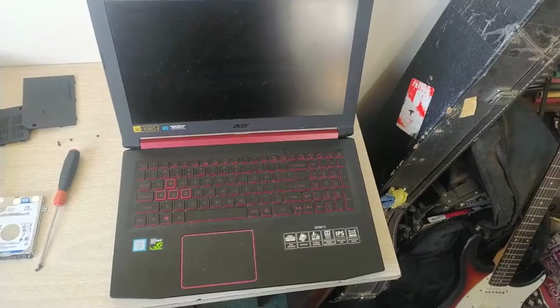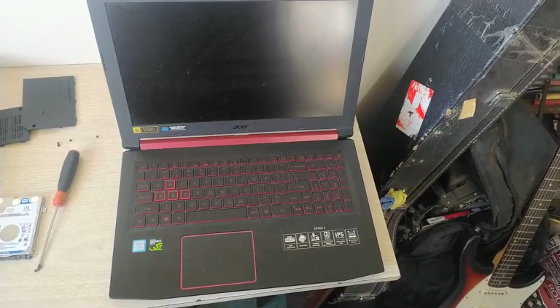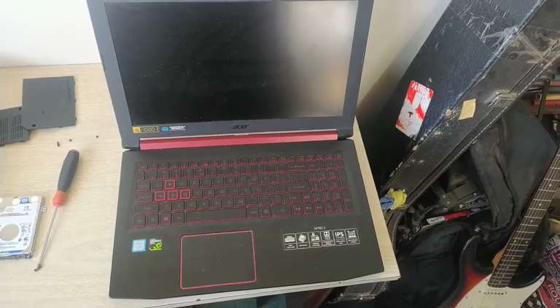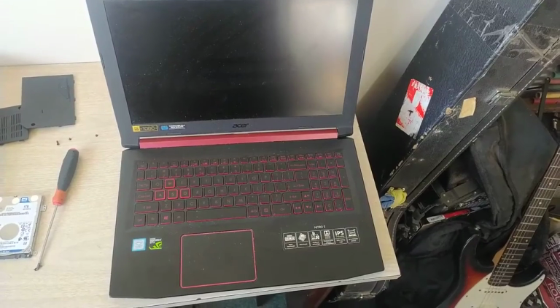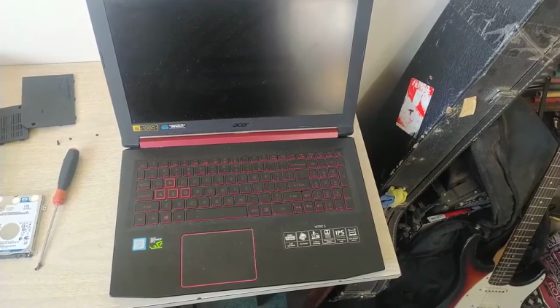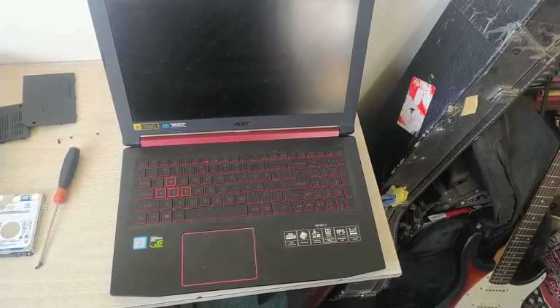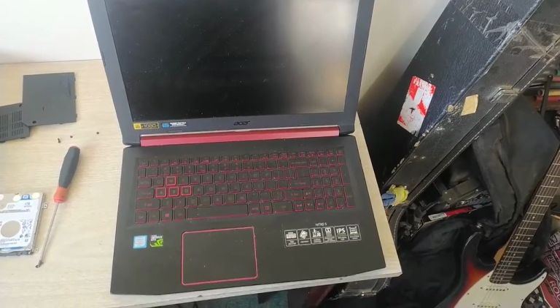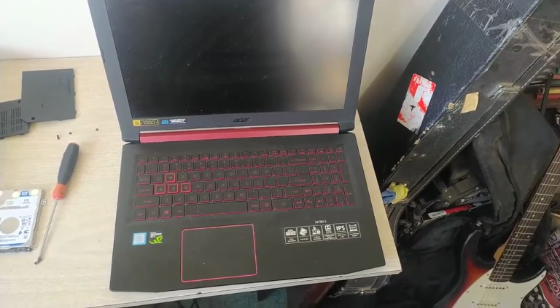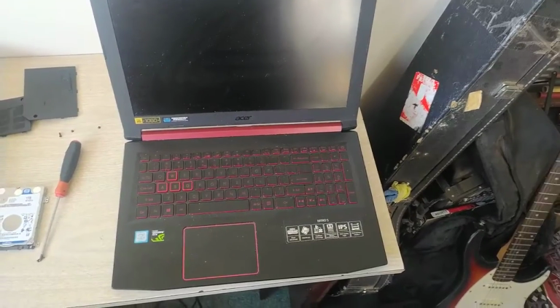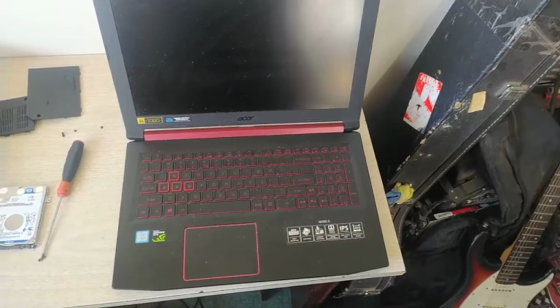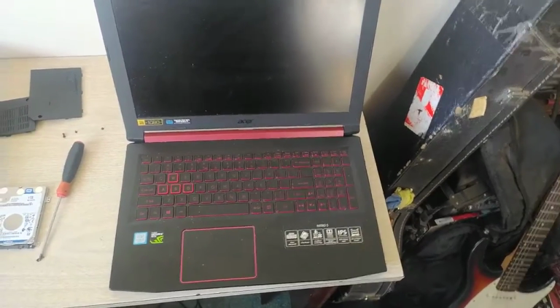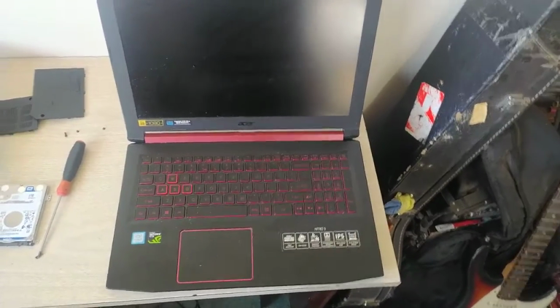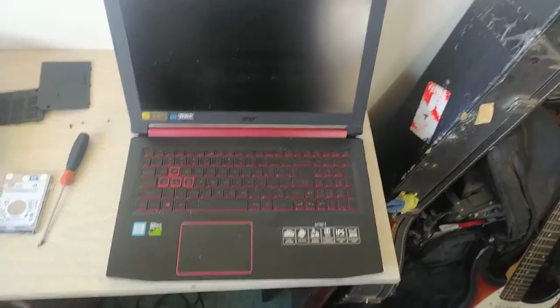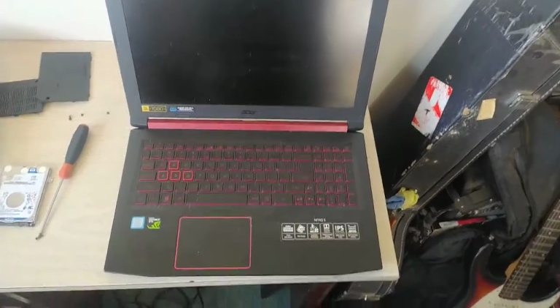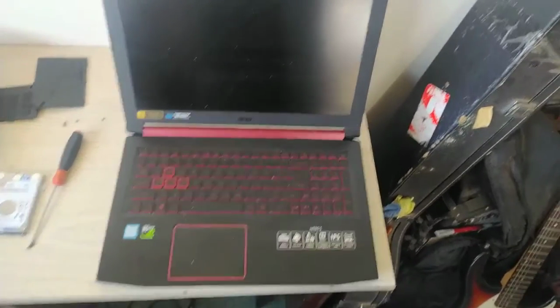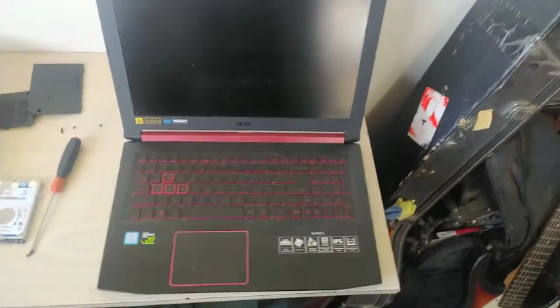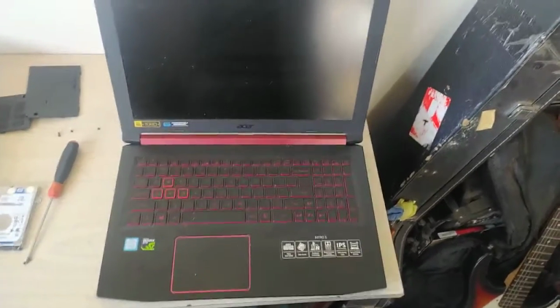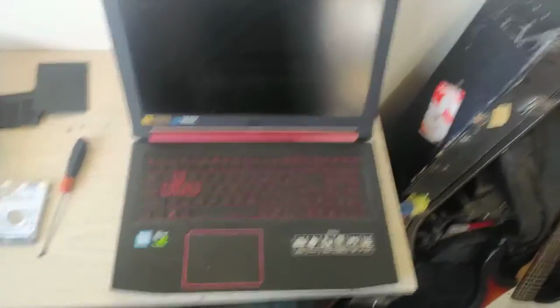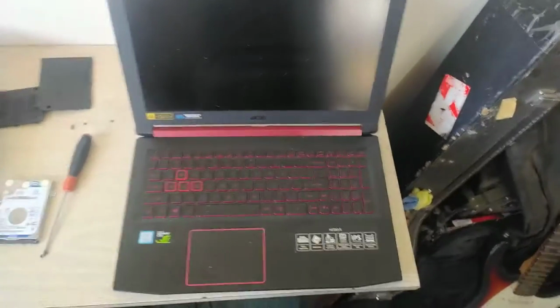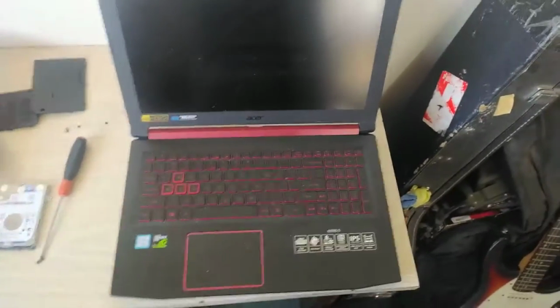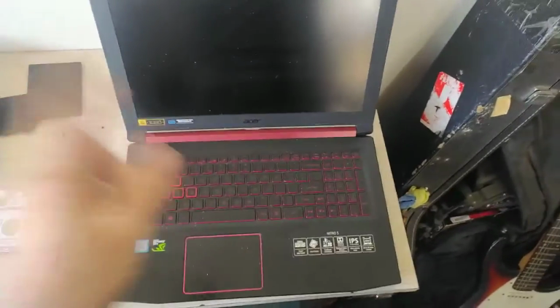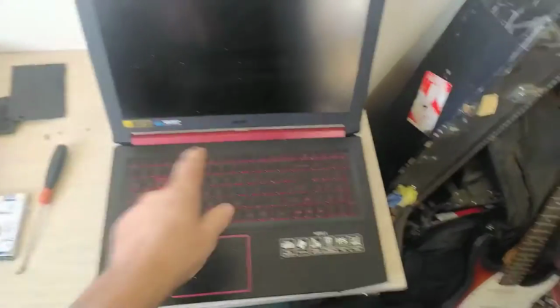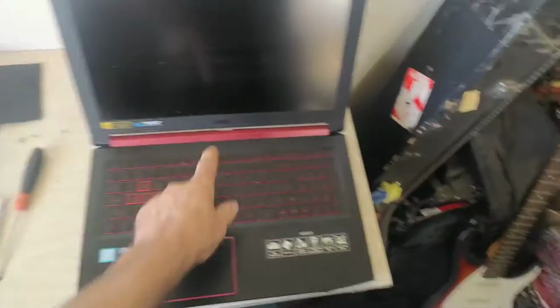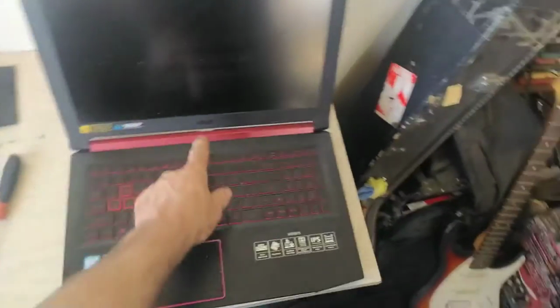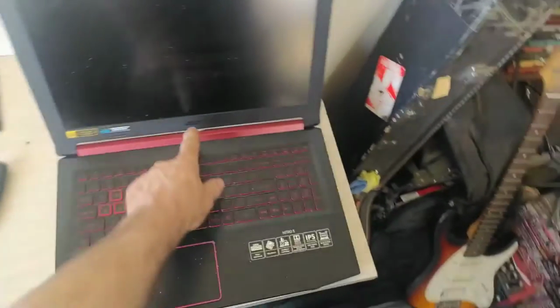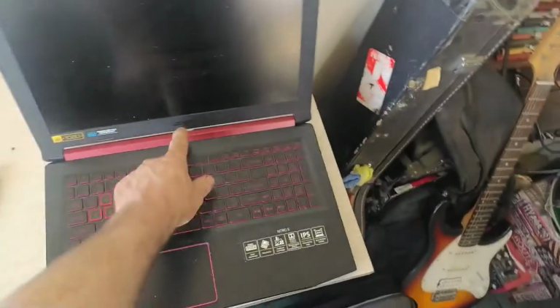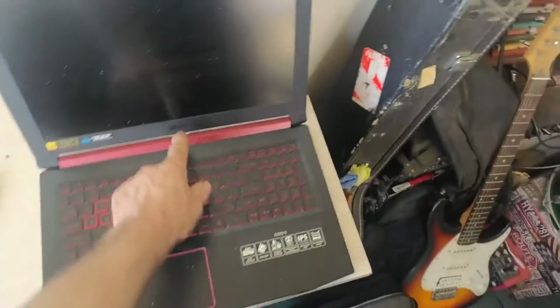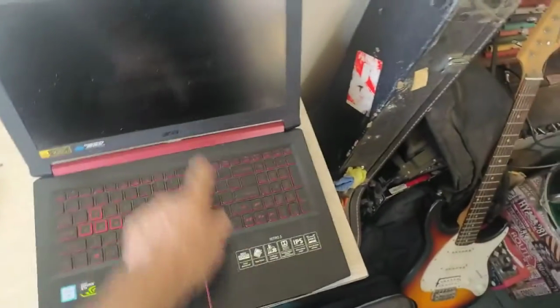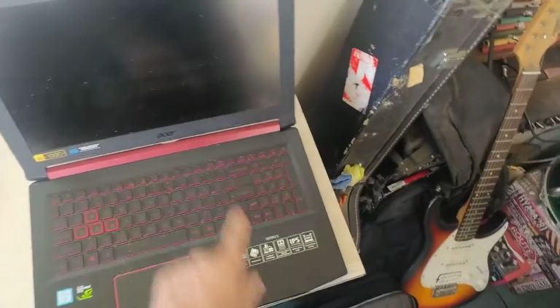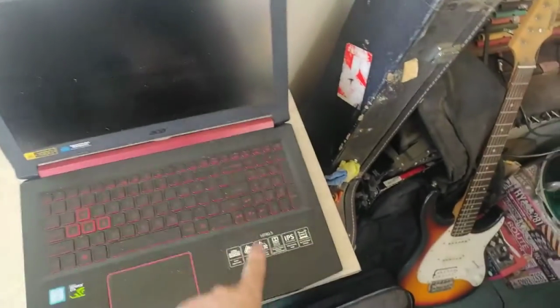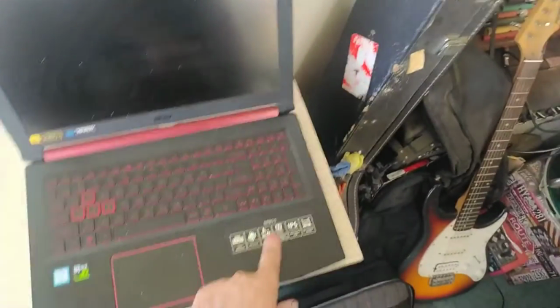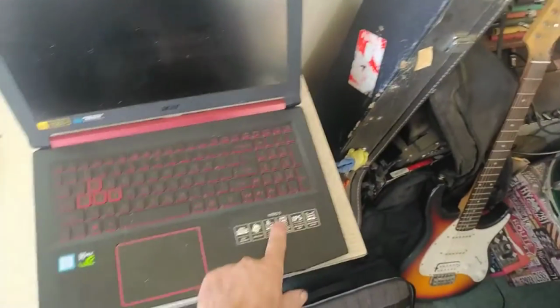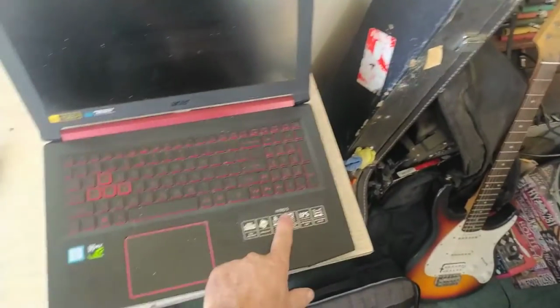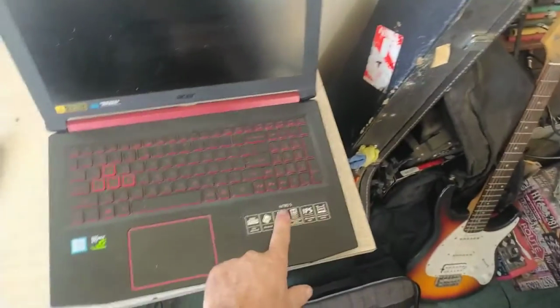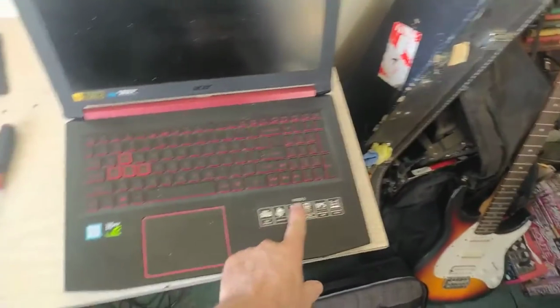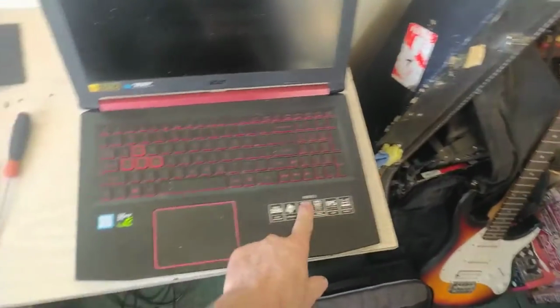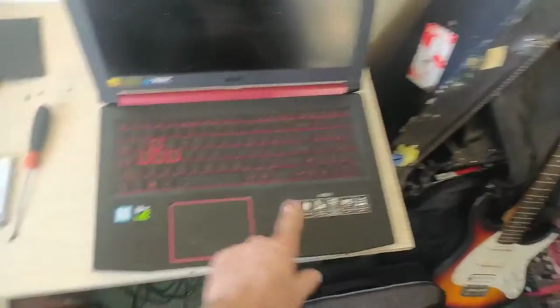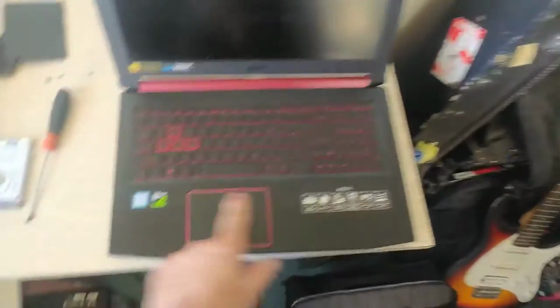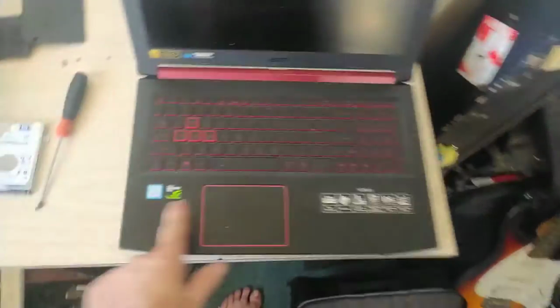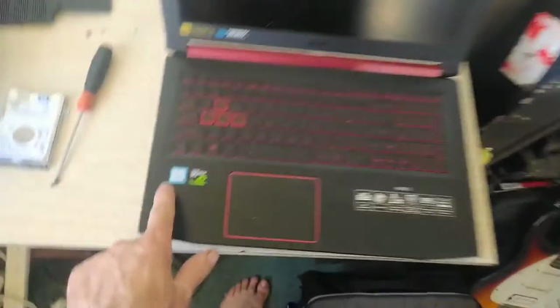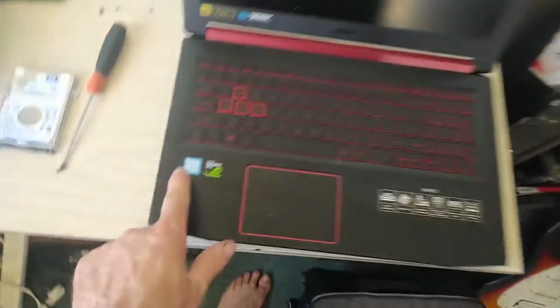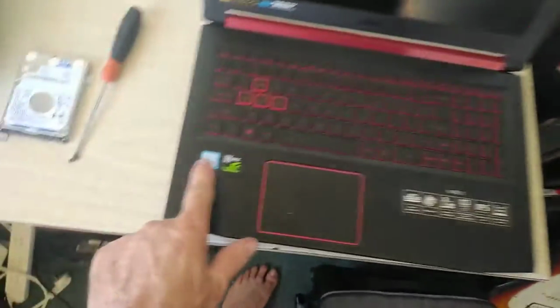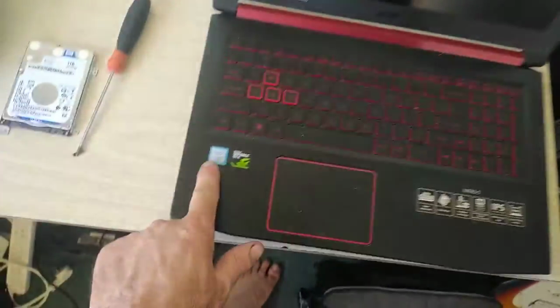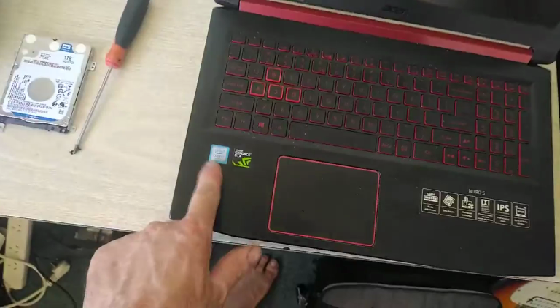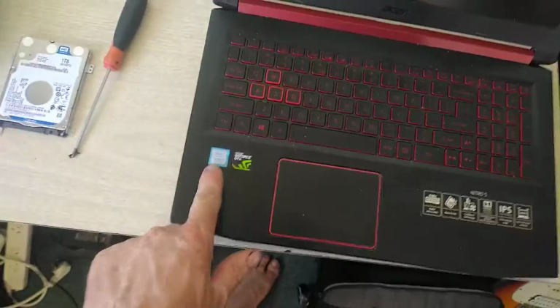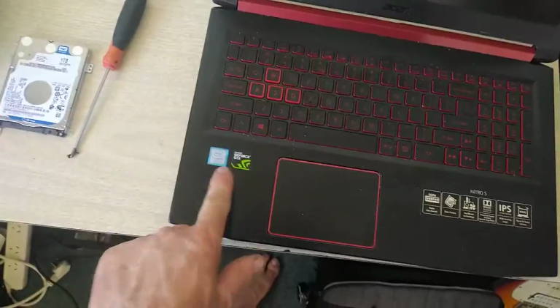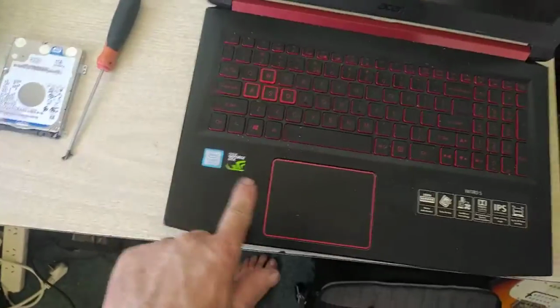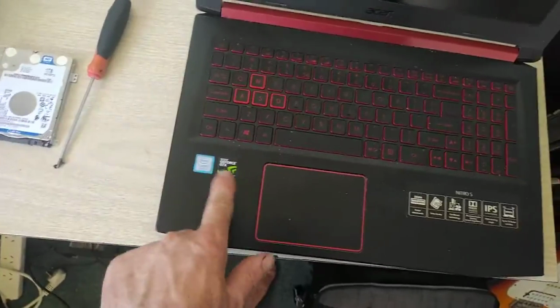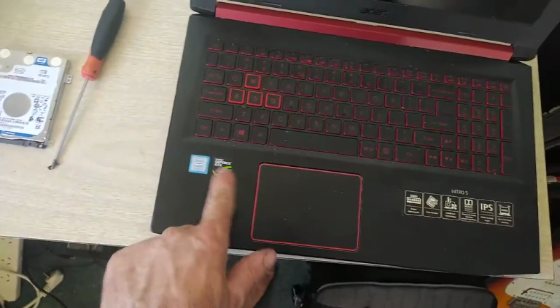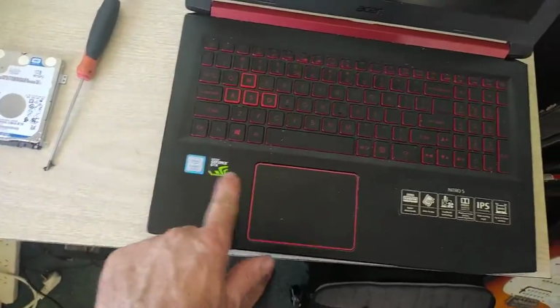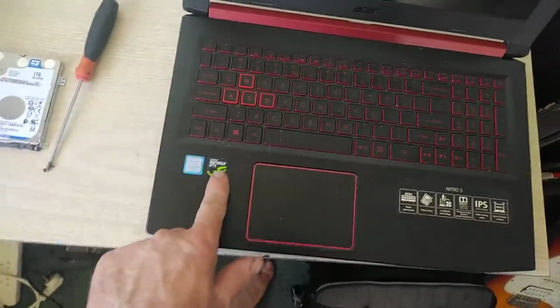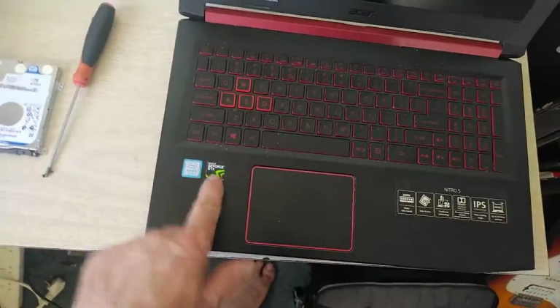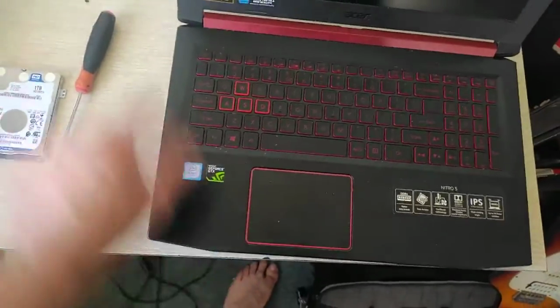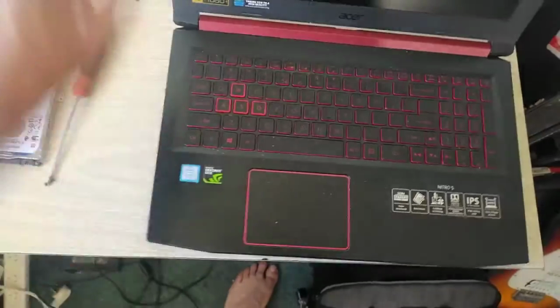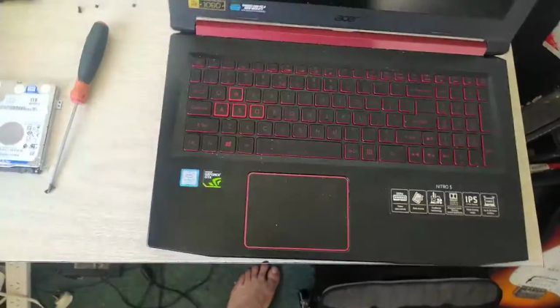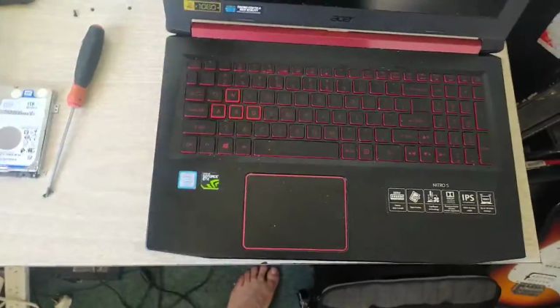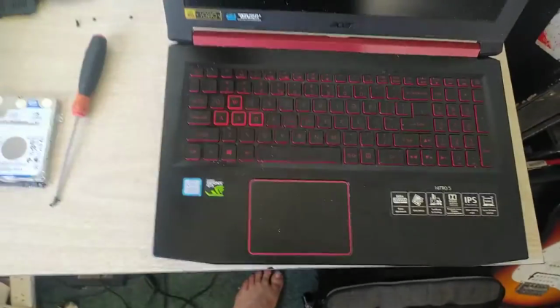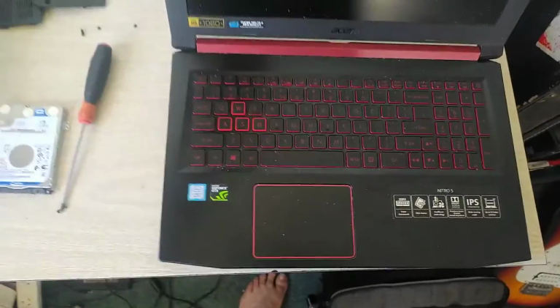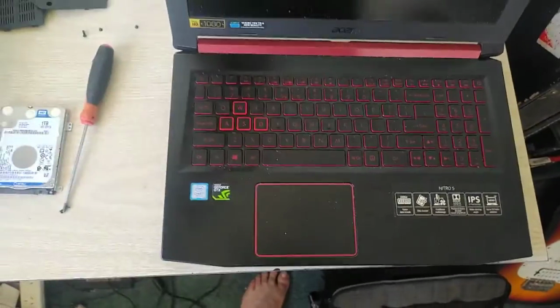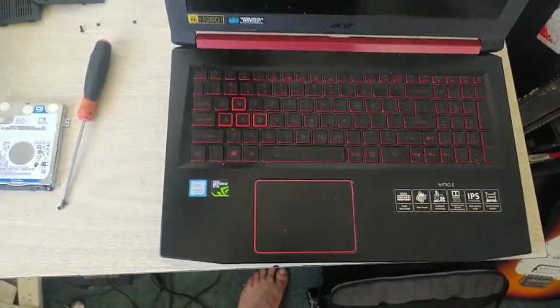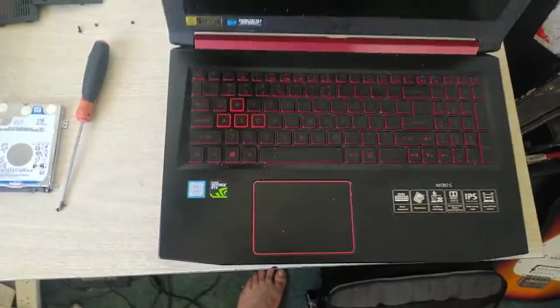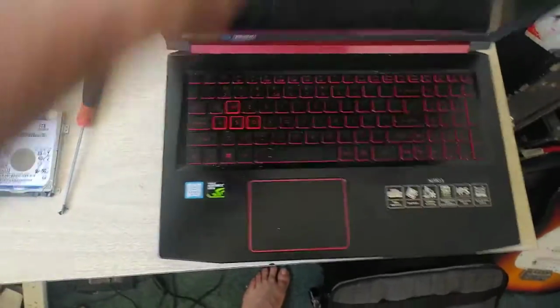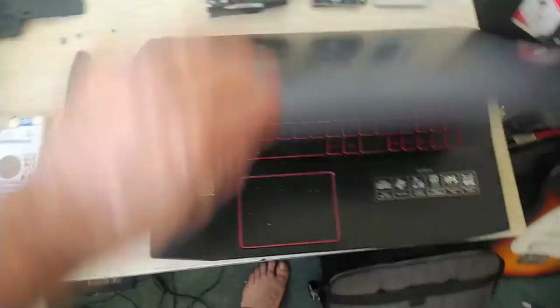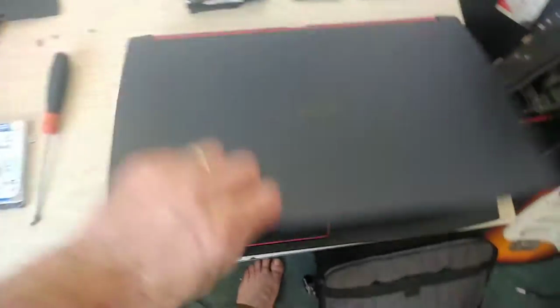Here's the latest laptop that we're working on. It's an Acer, very high-end — a gaming computer with a gaming card in it.